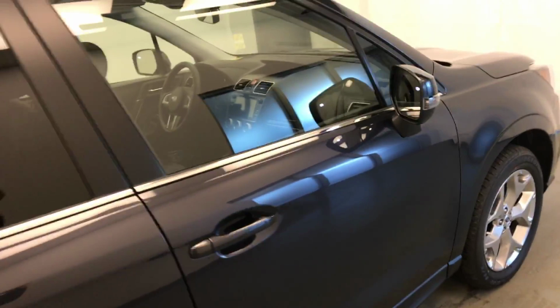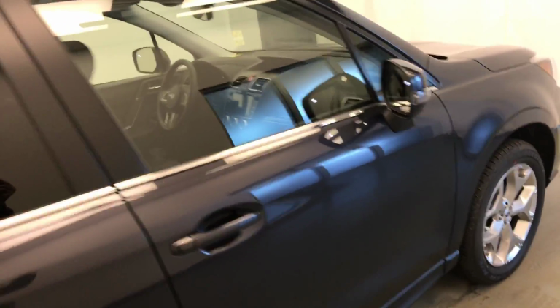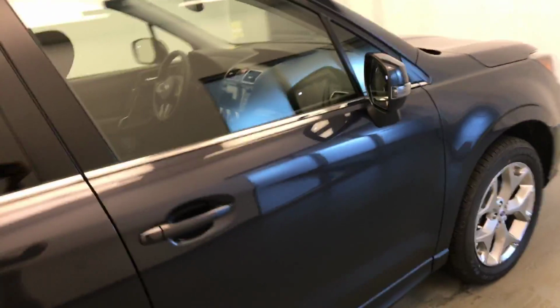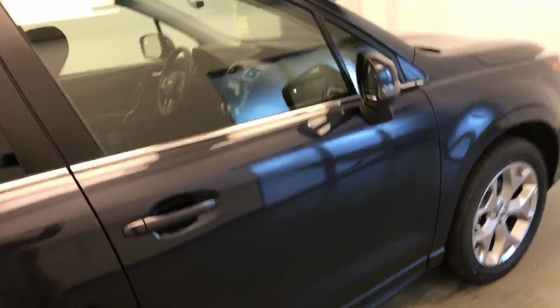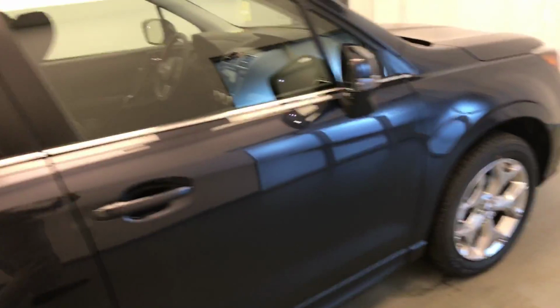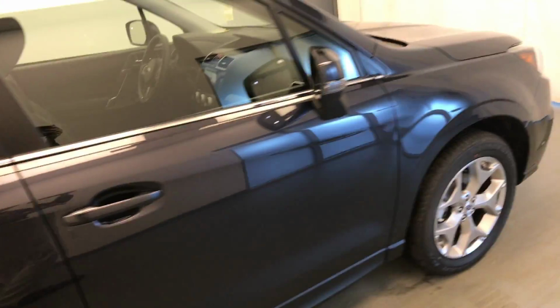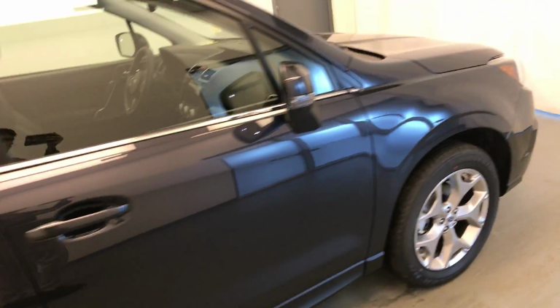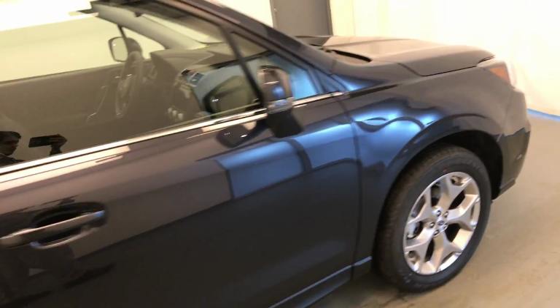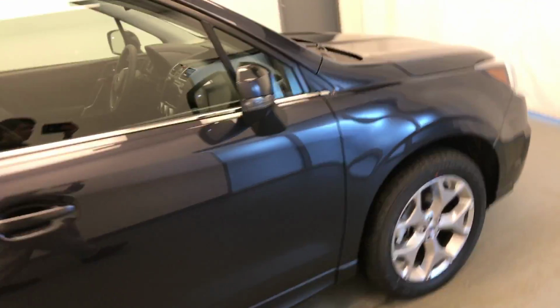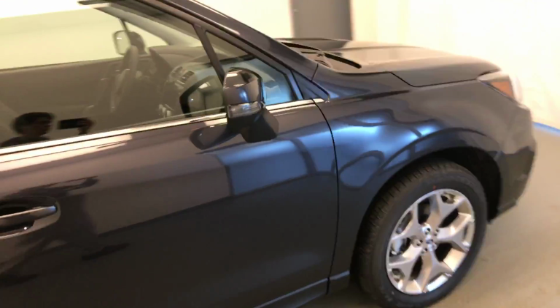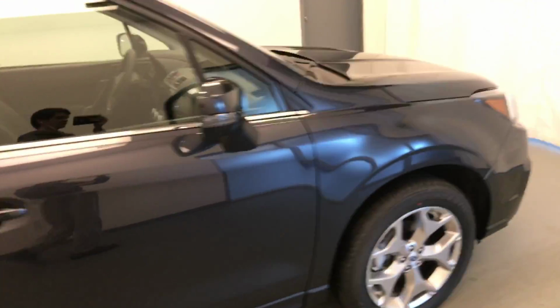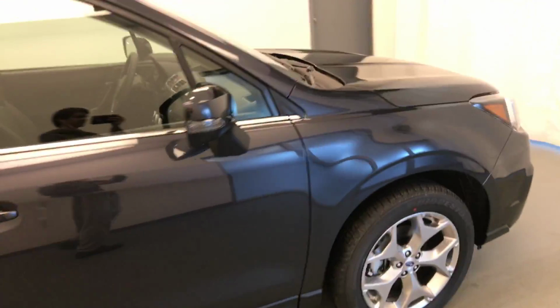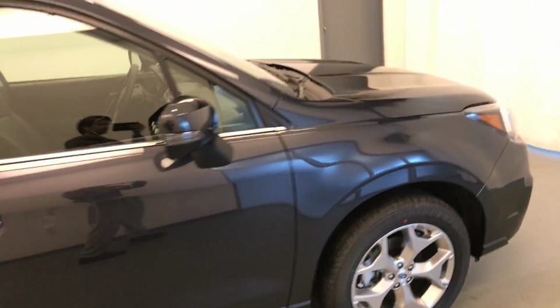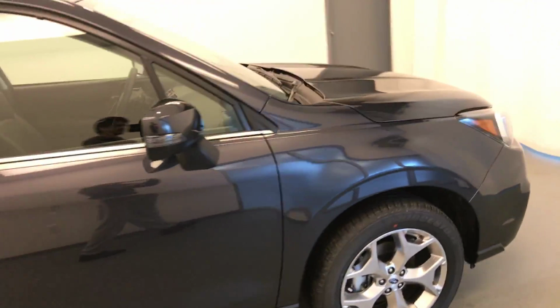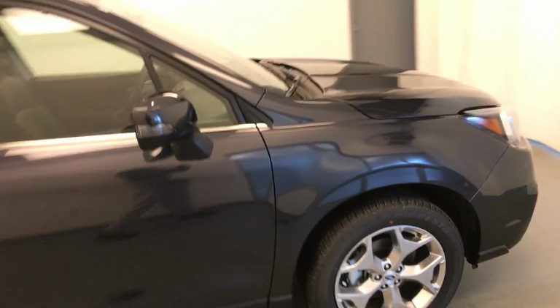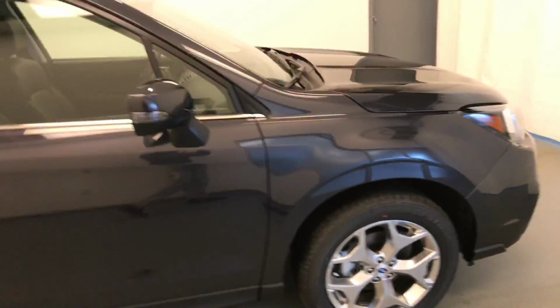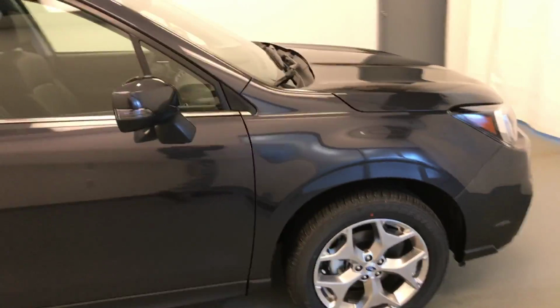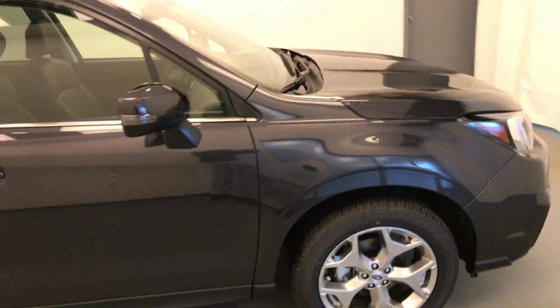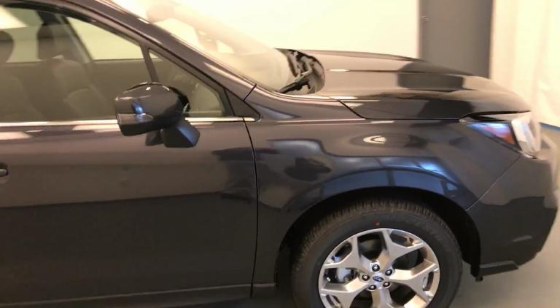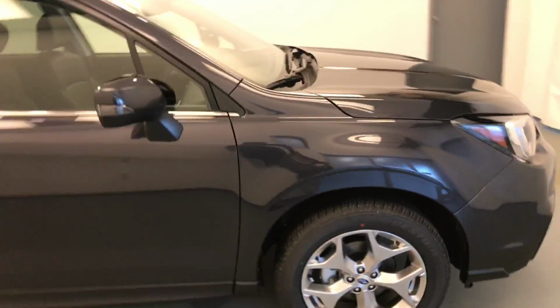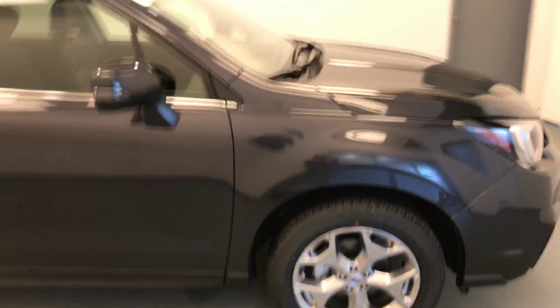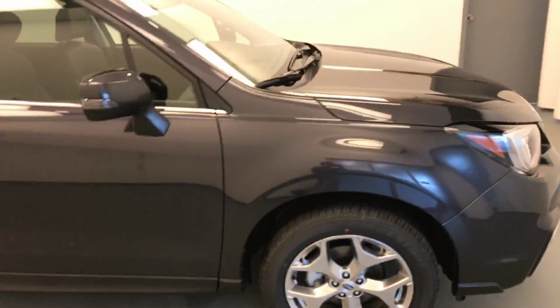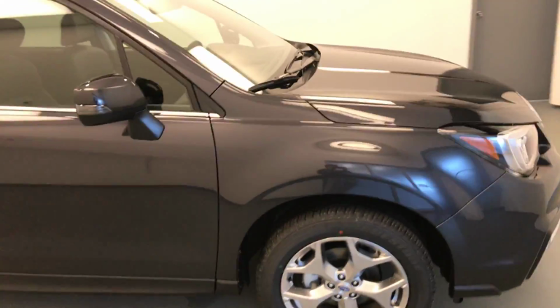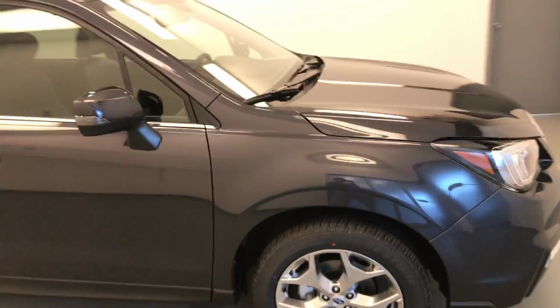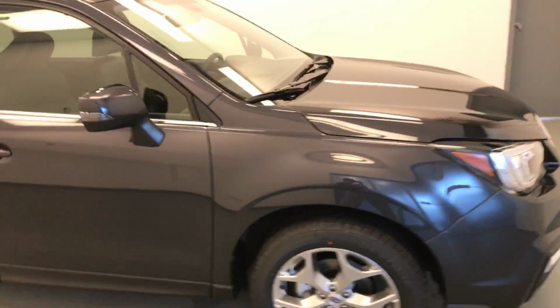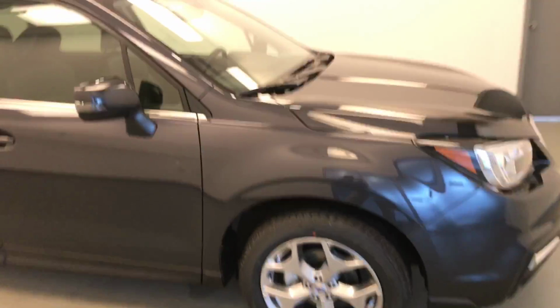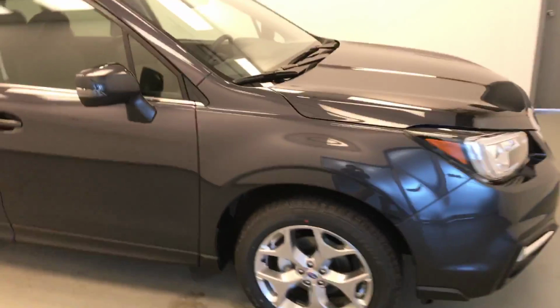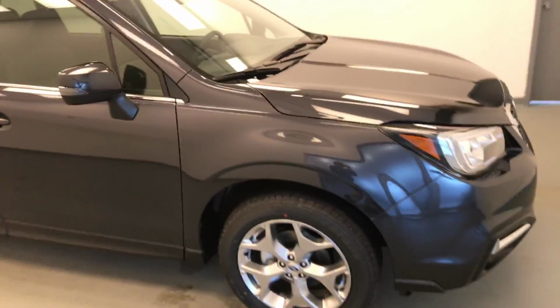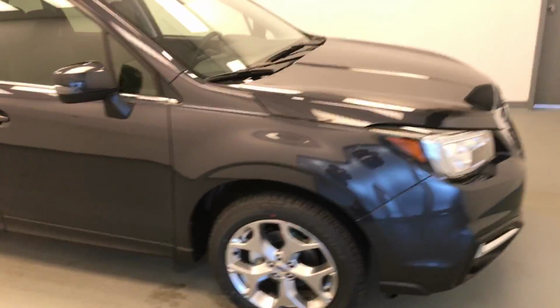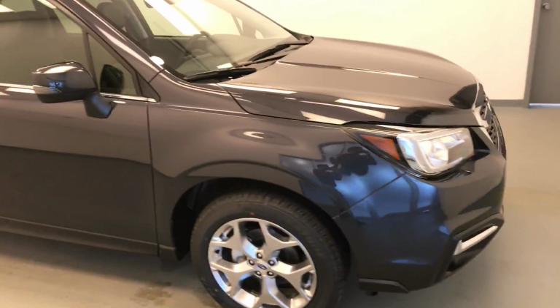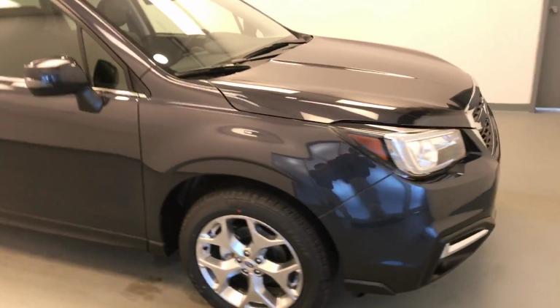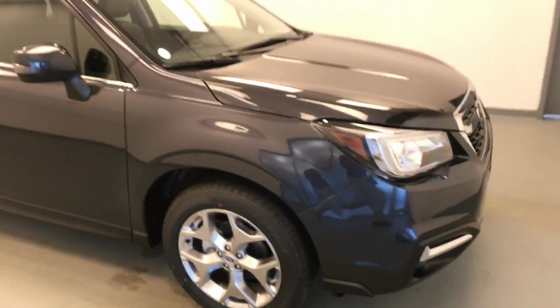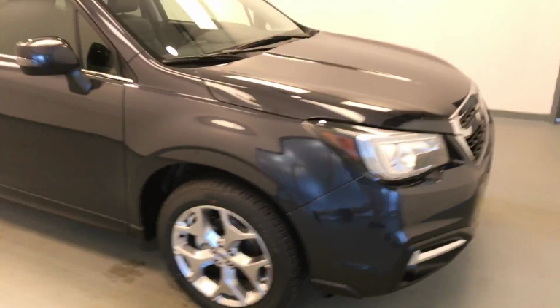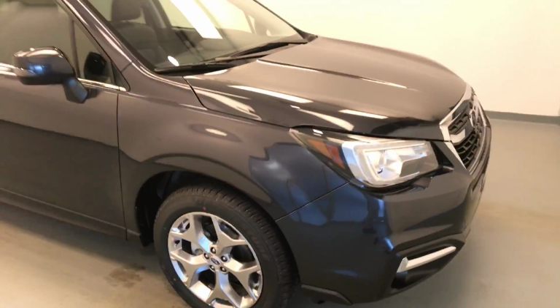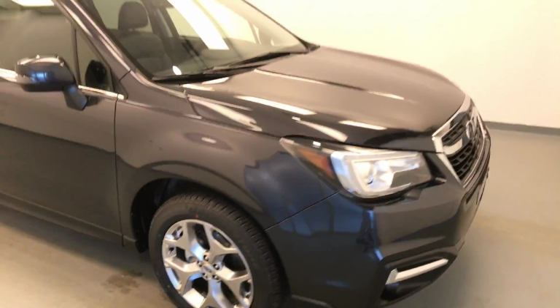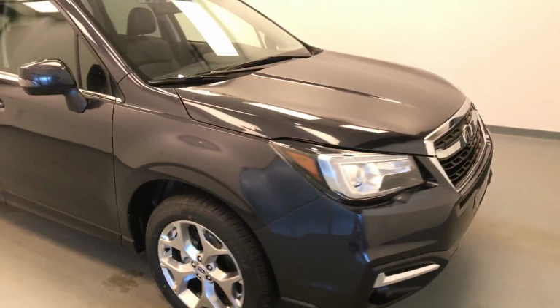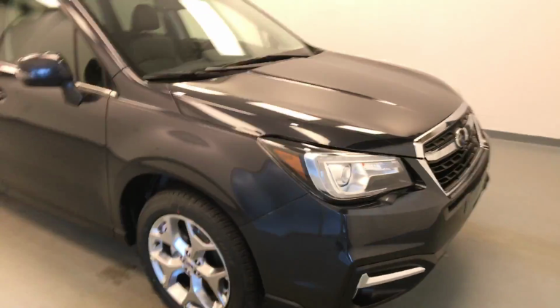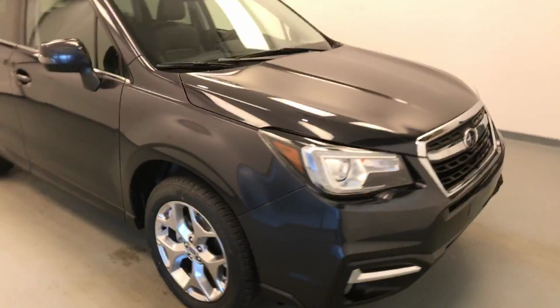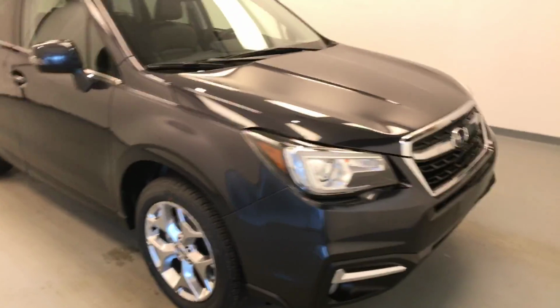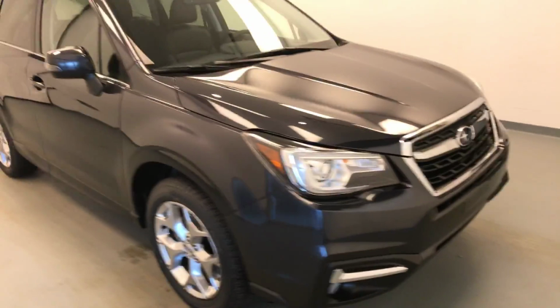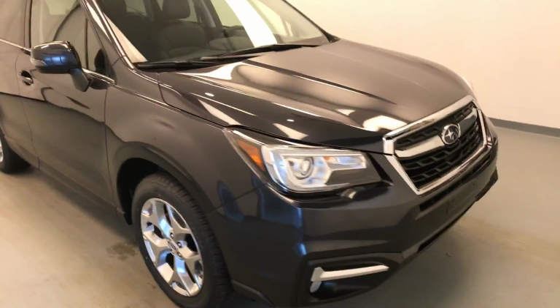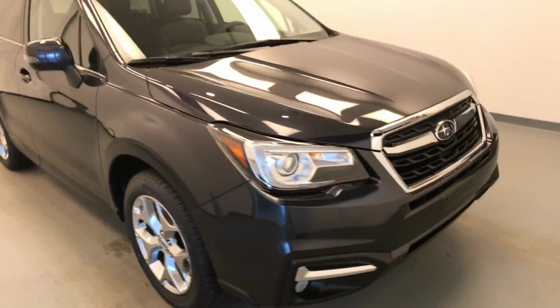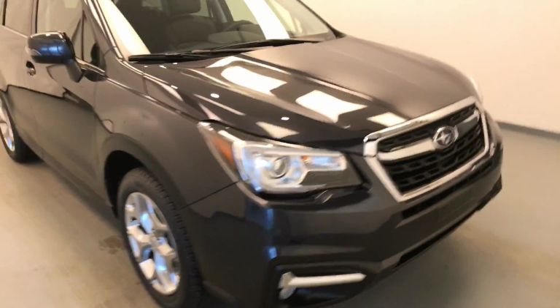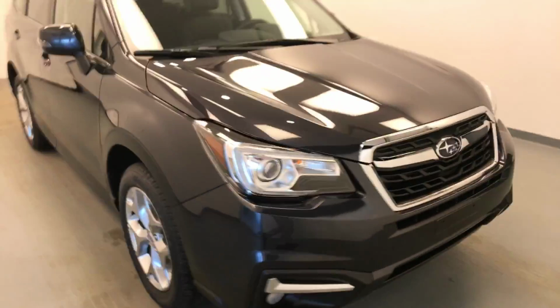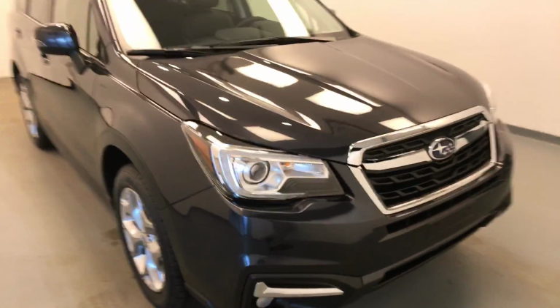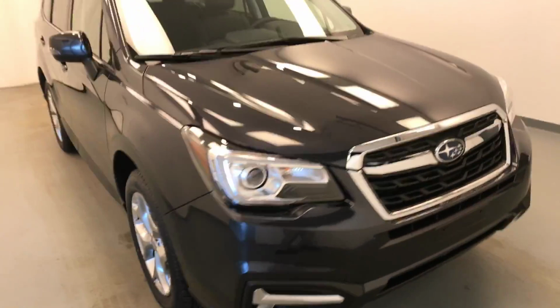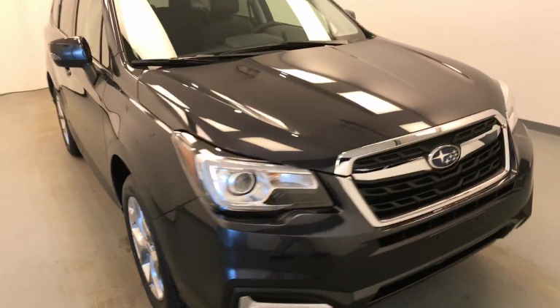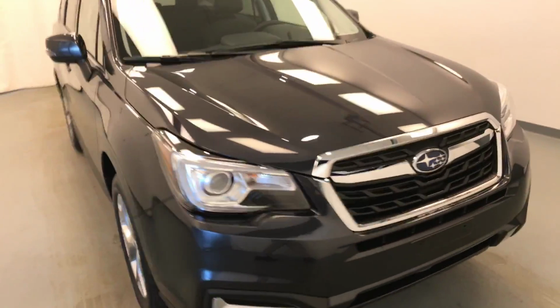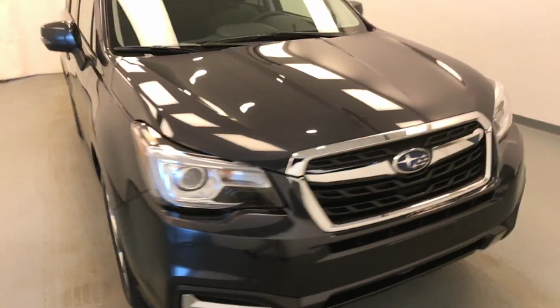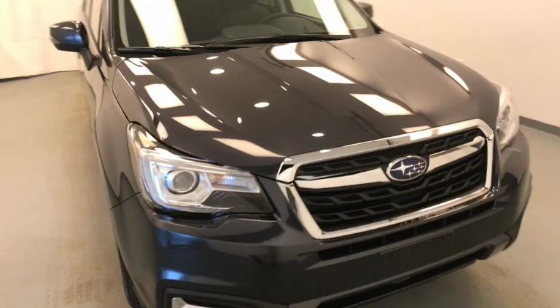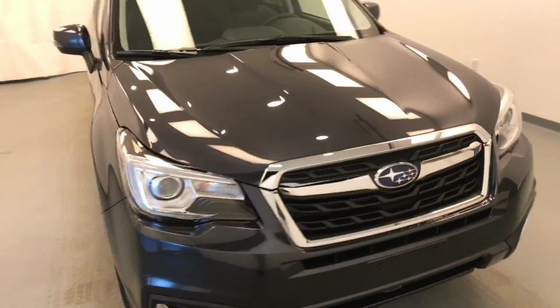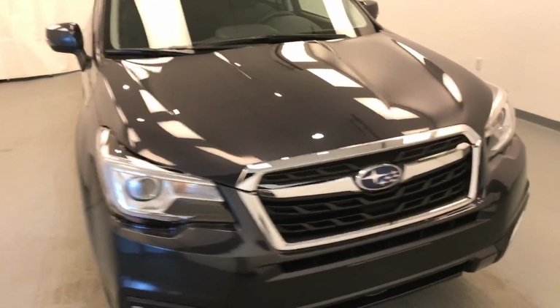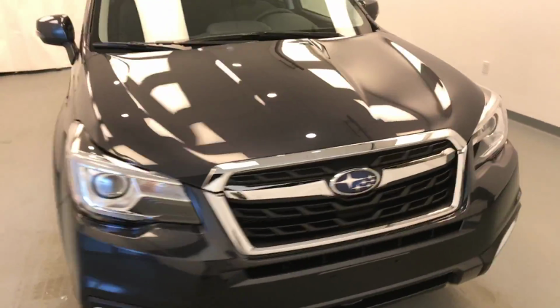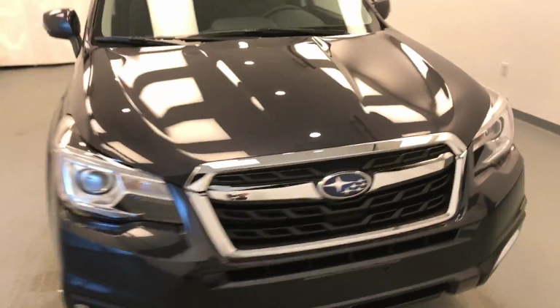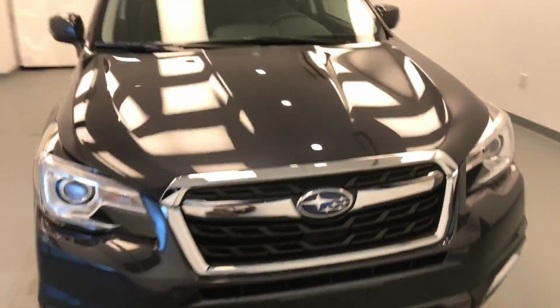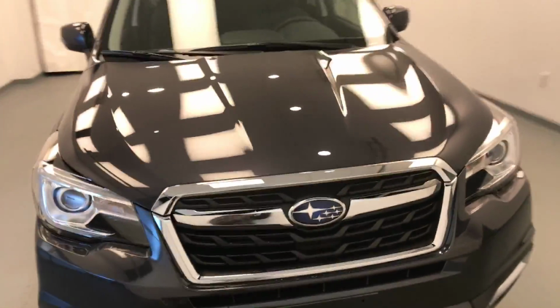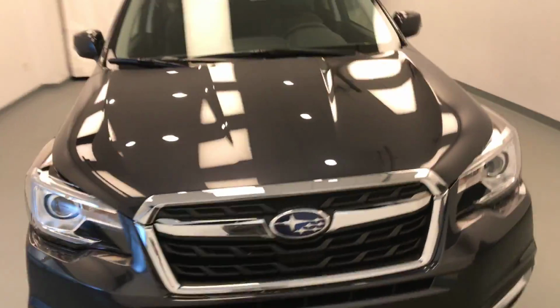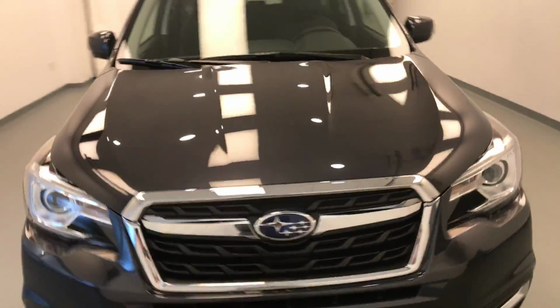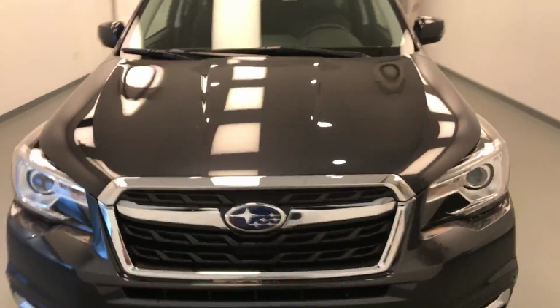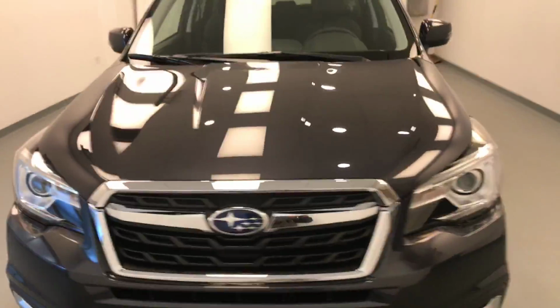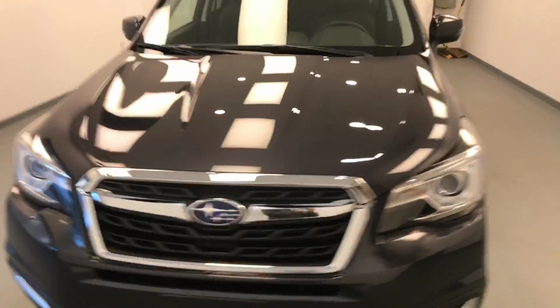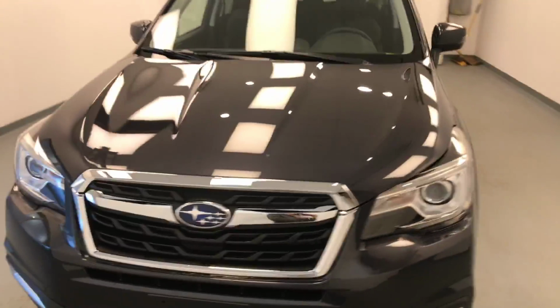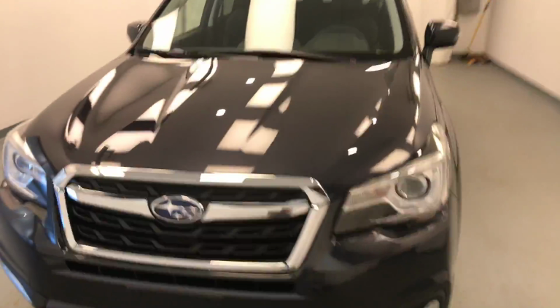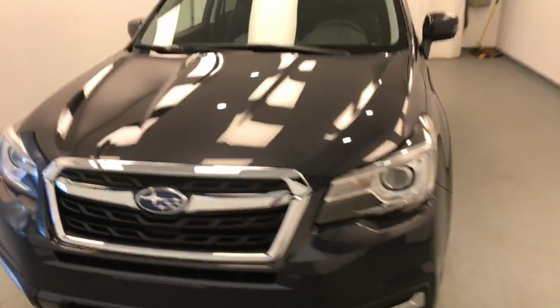Once again, this is stock number 190980 on a 2018 Subaru Forester and our exterior colour is dark grey.